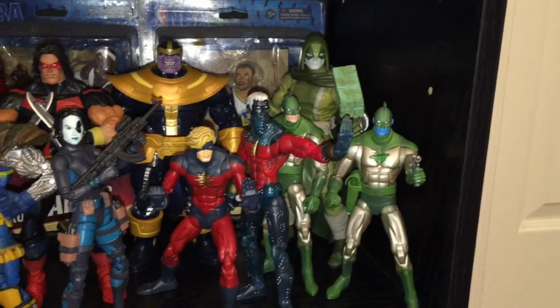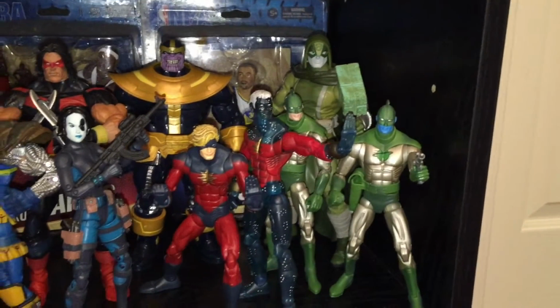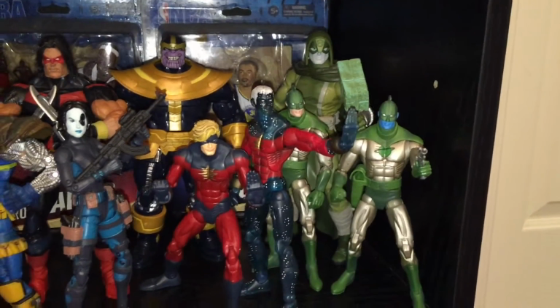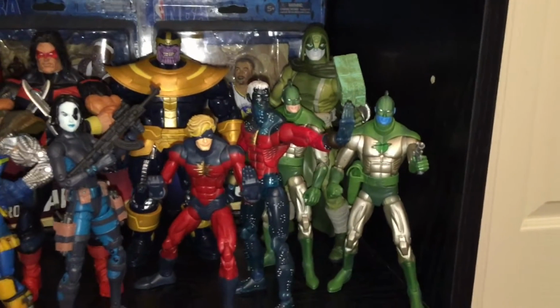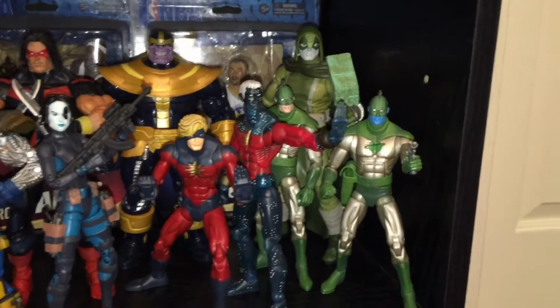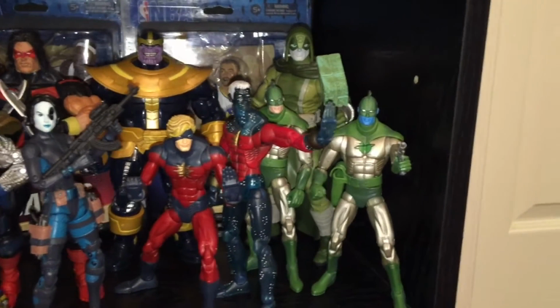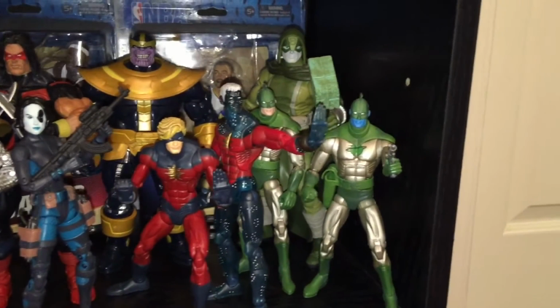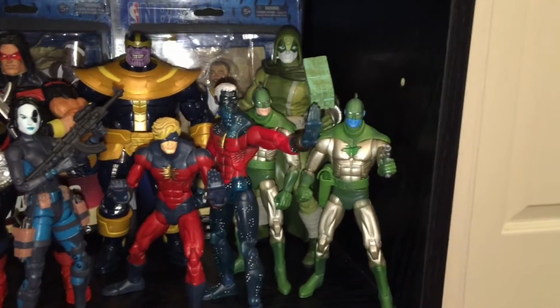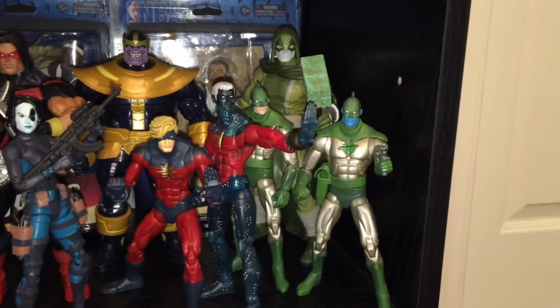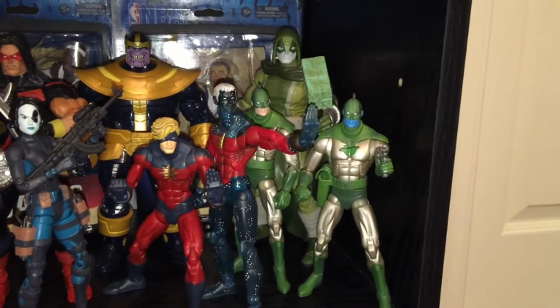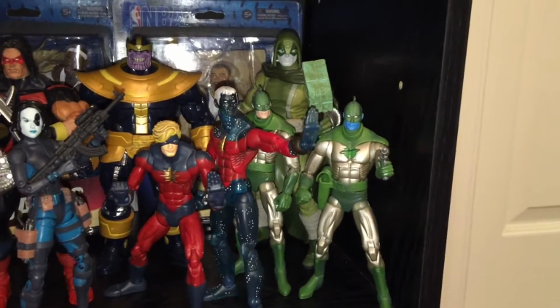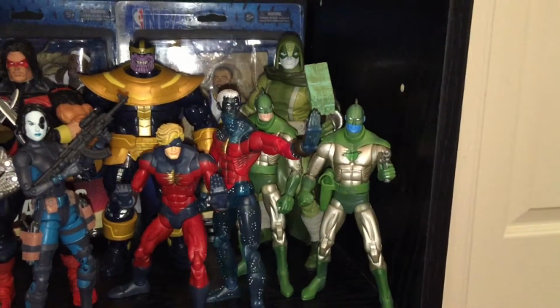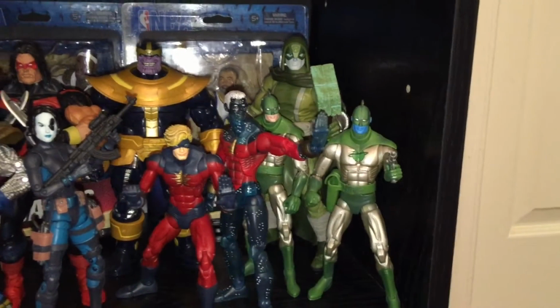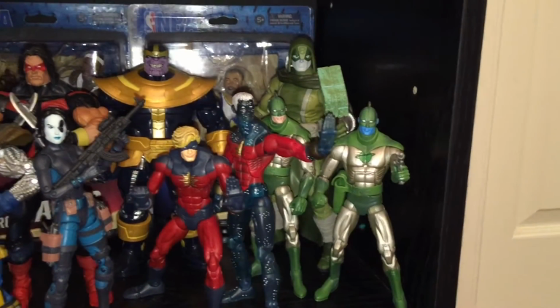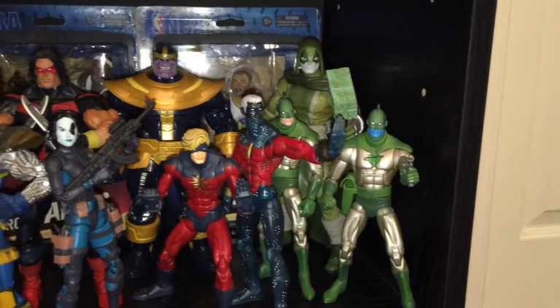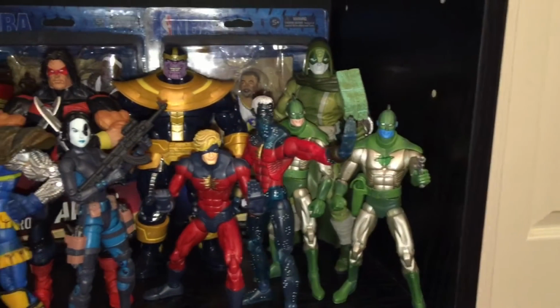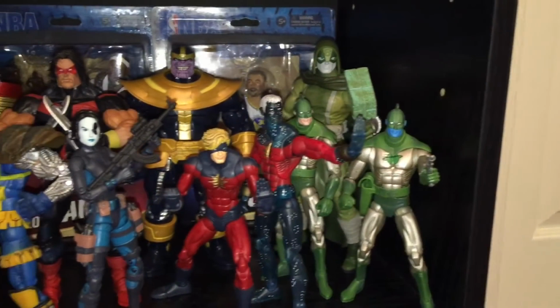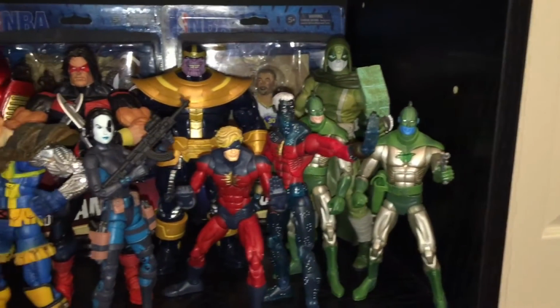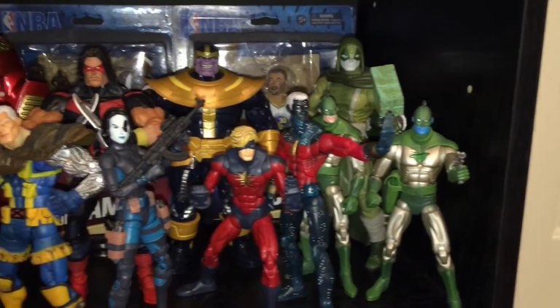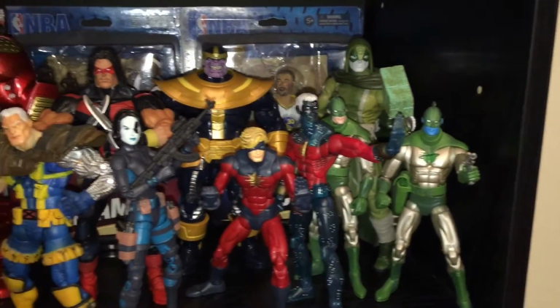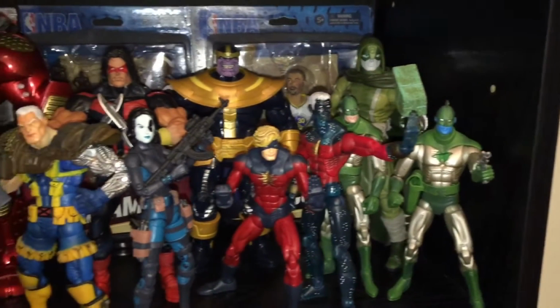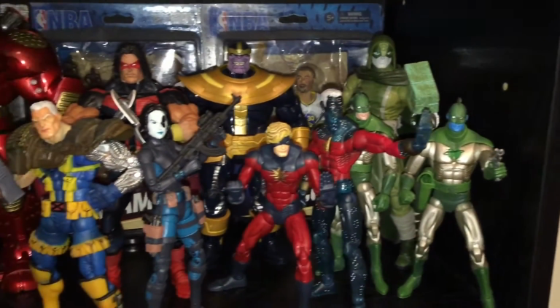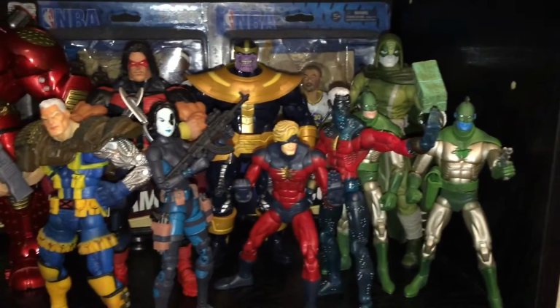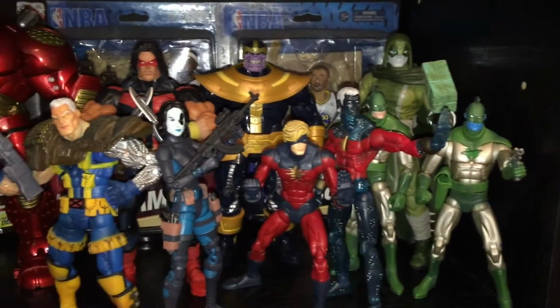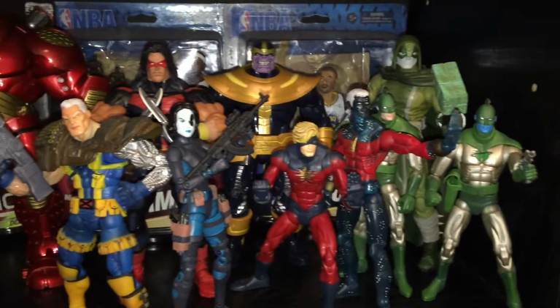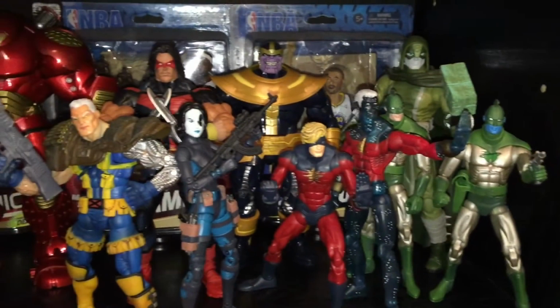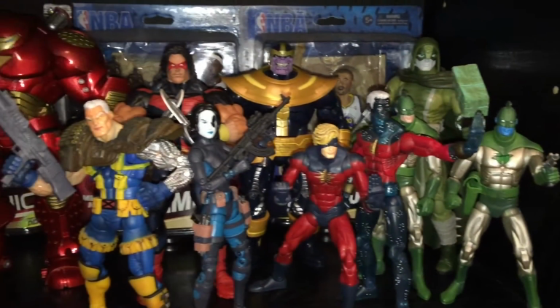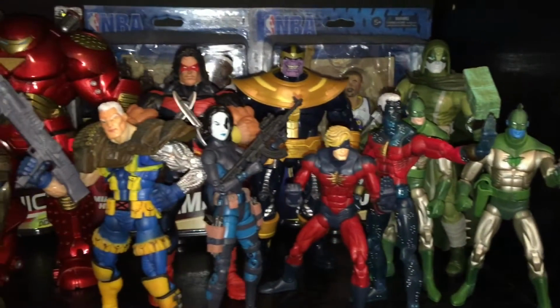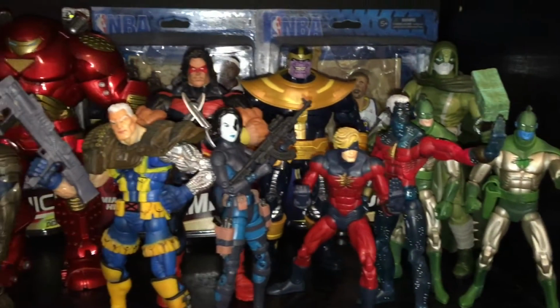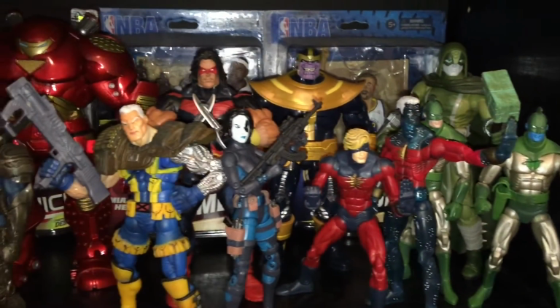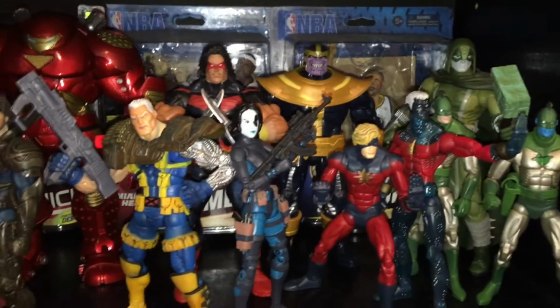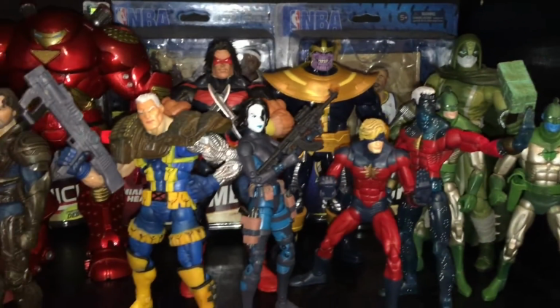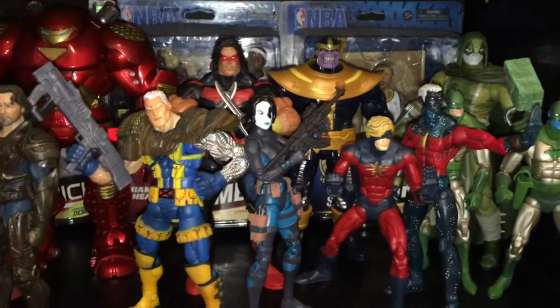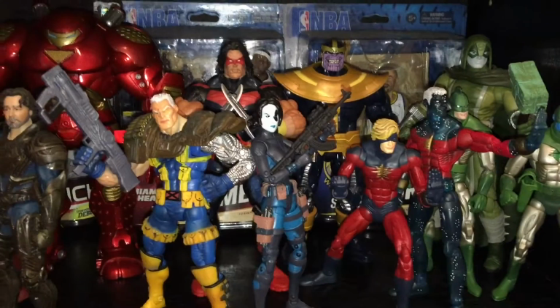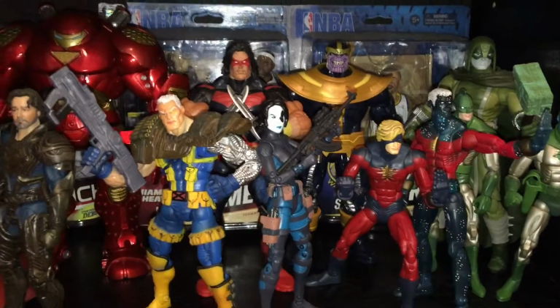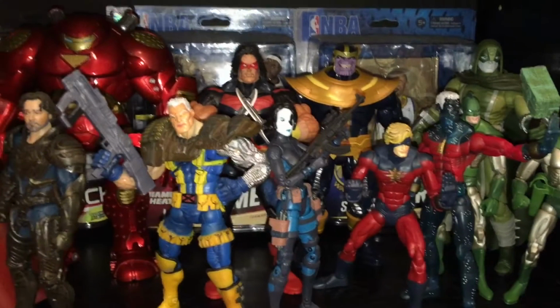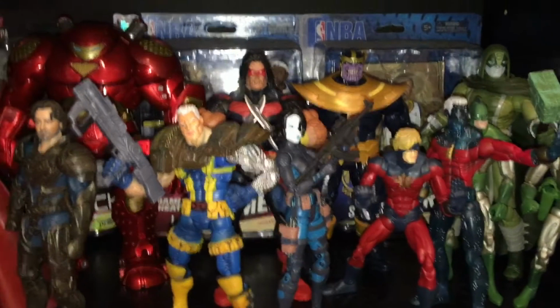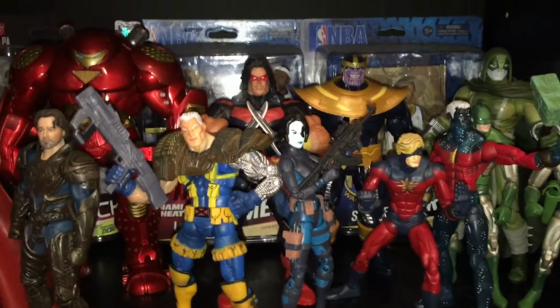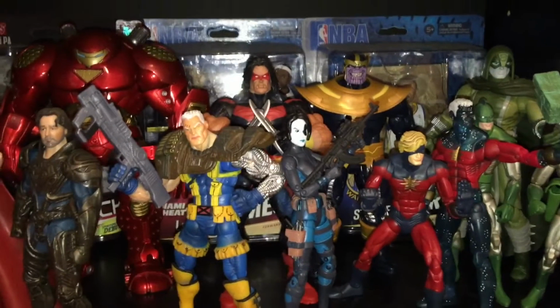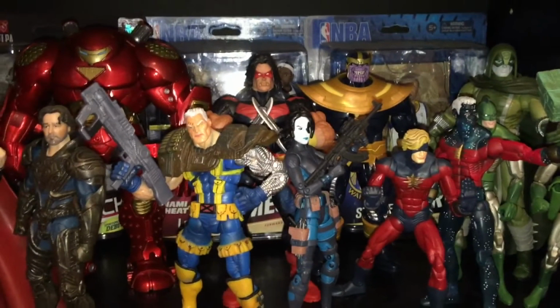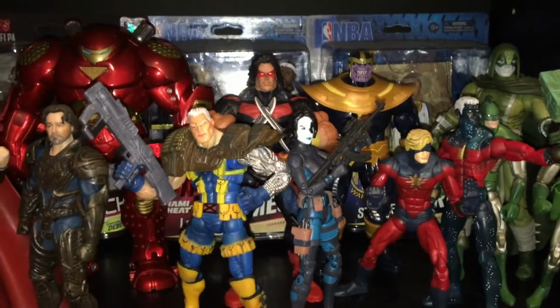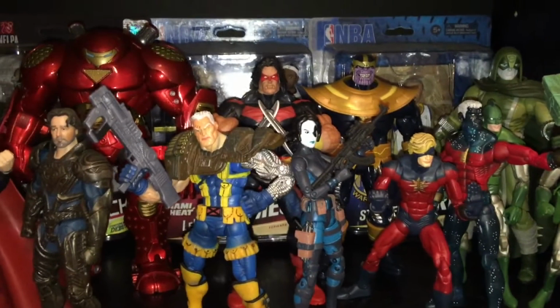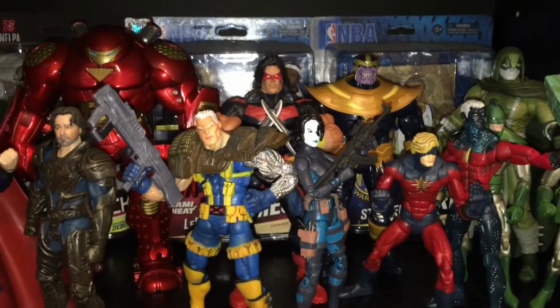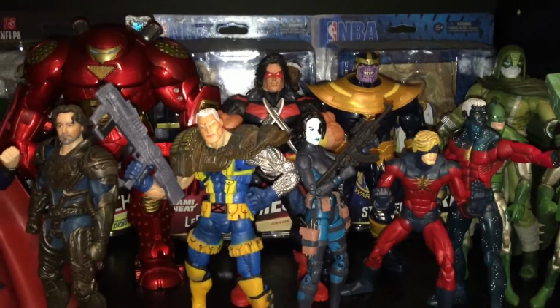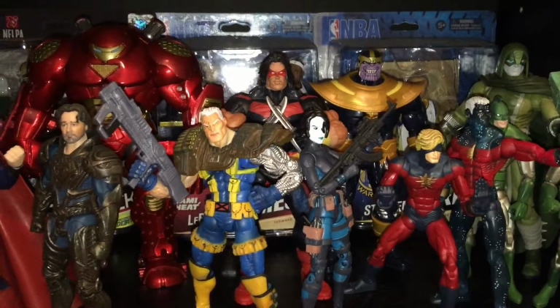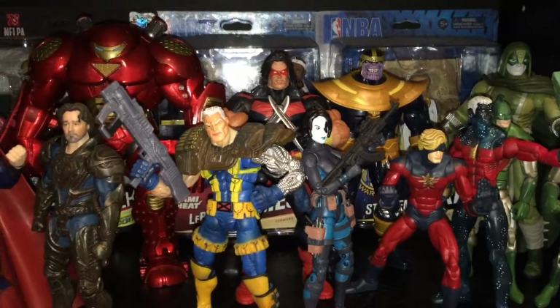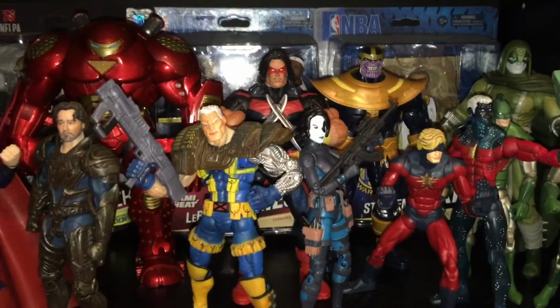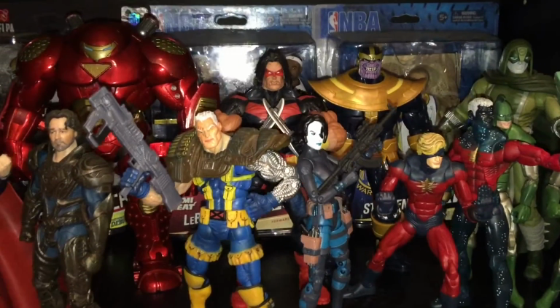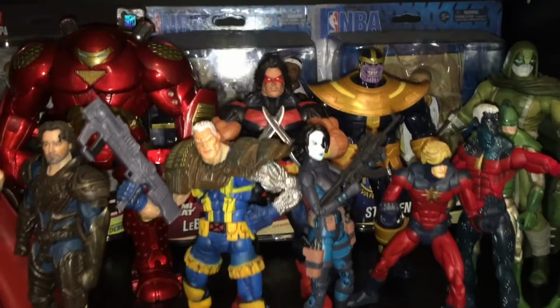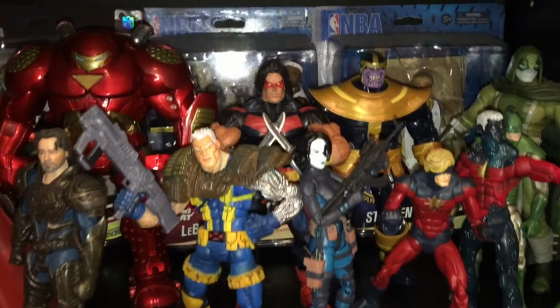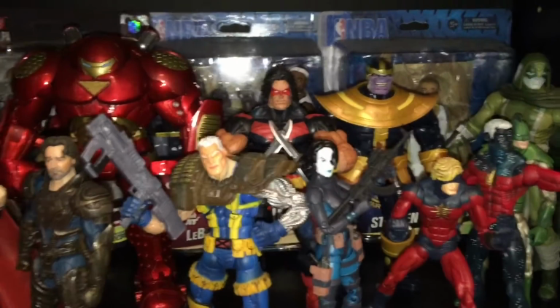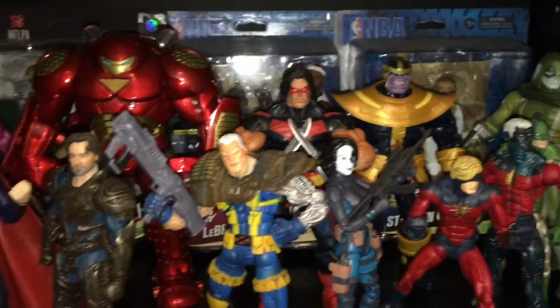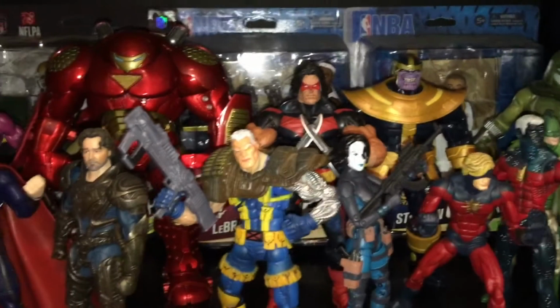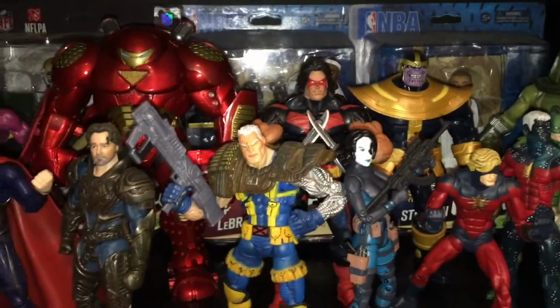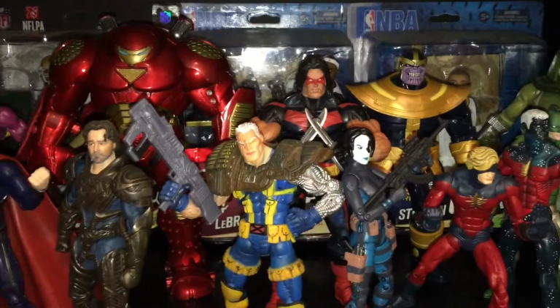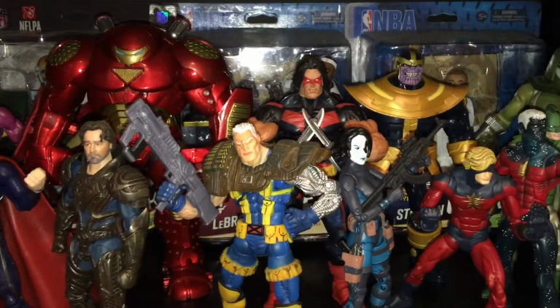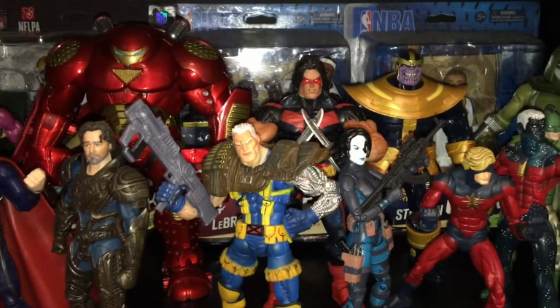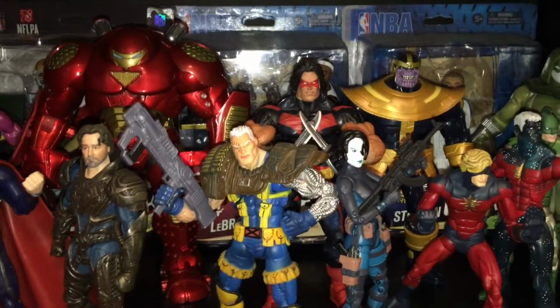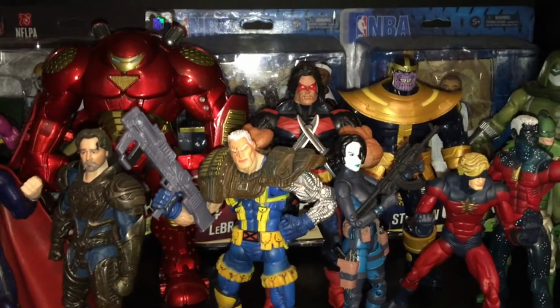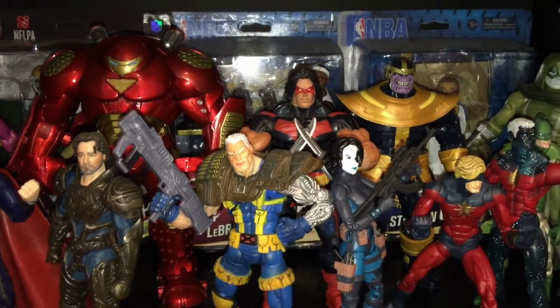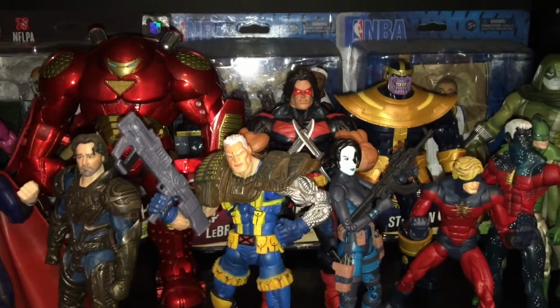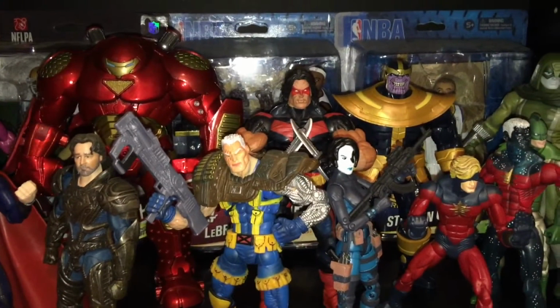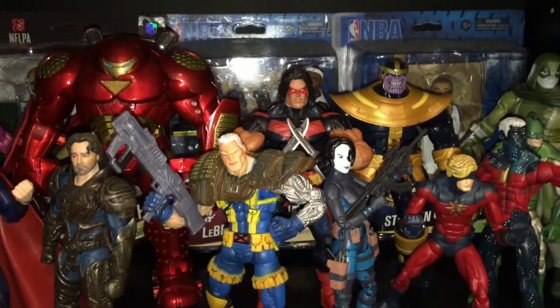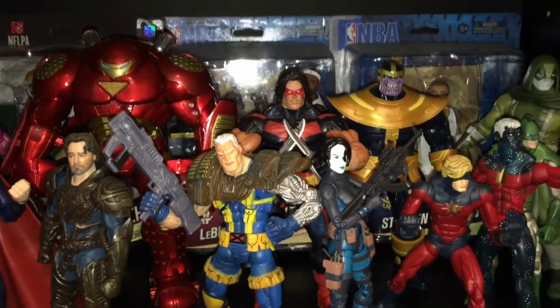Got some Kree figures here. I really like that Warpath man — that thing is sick.